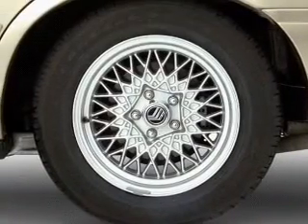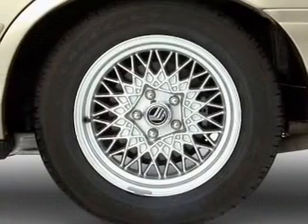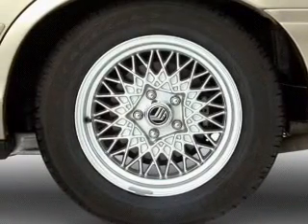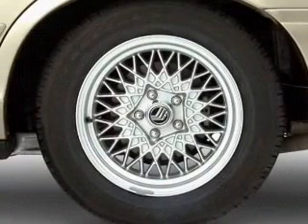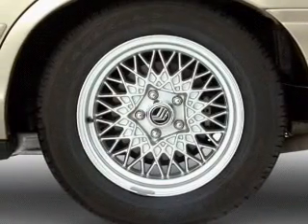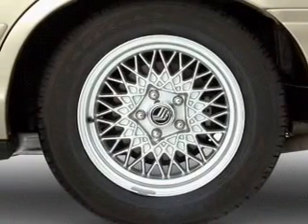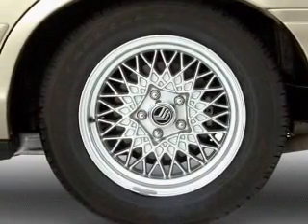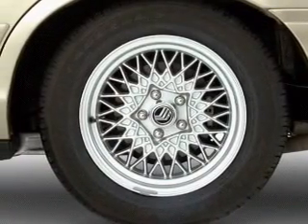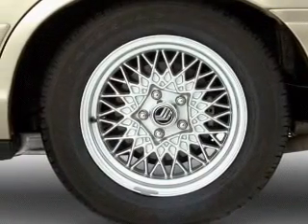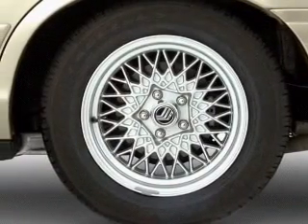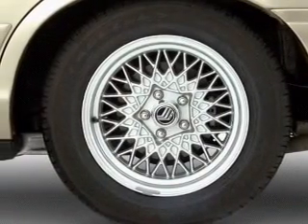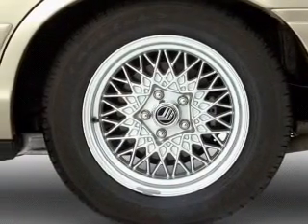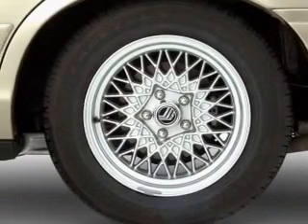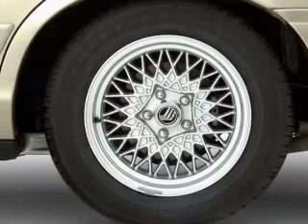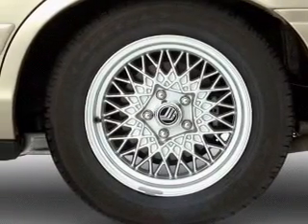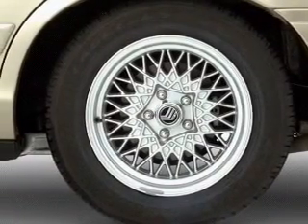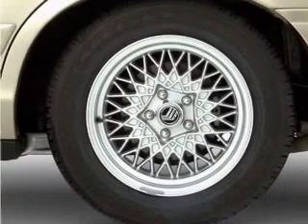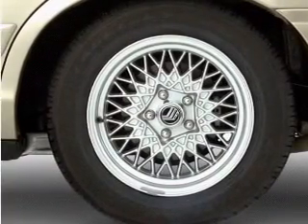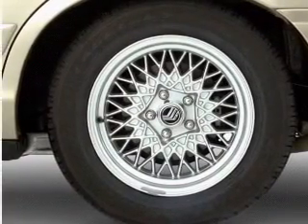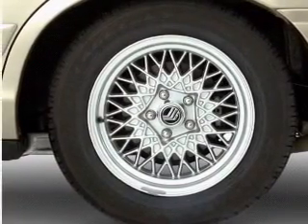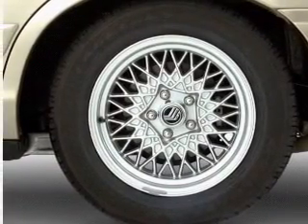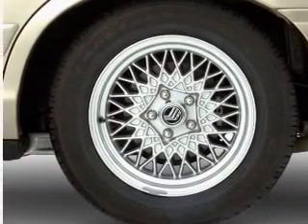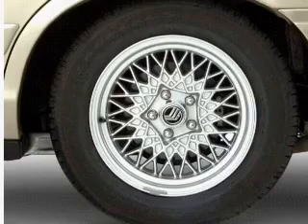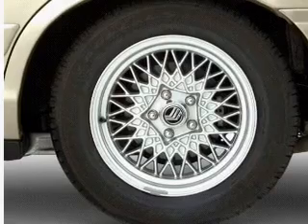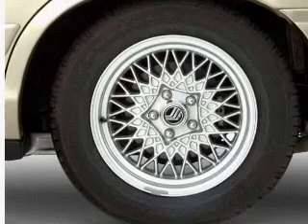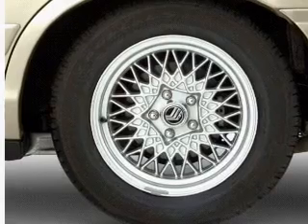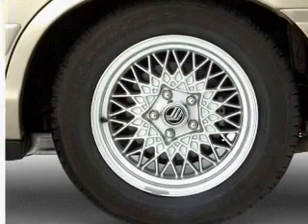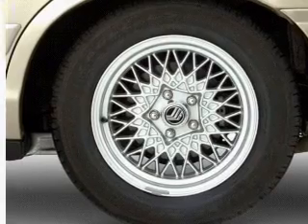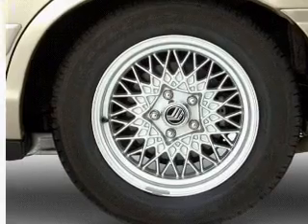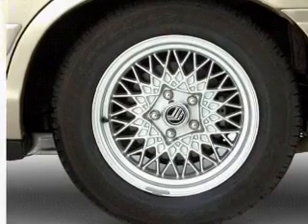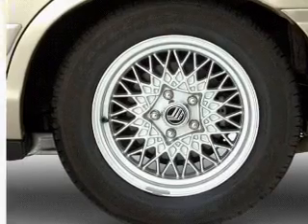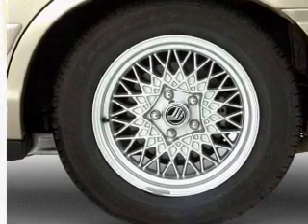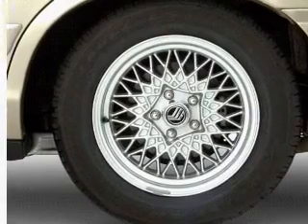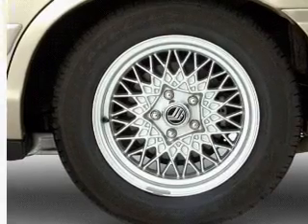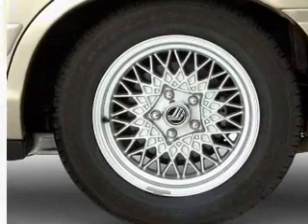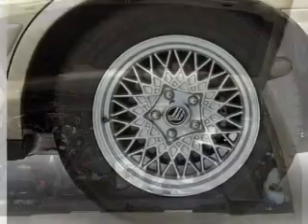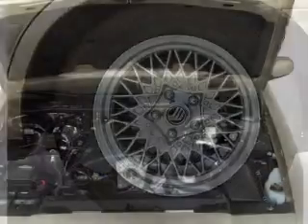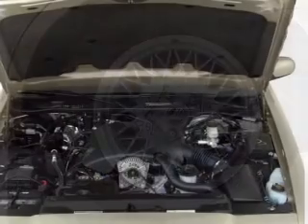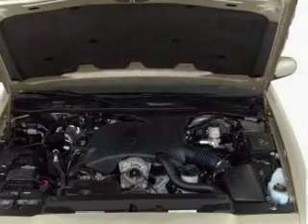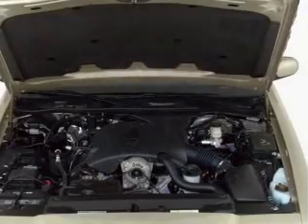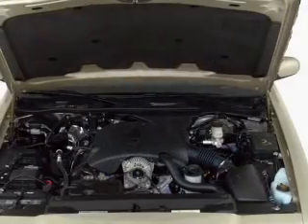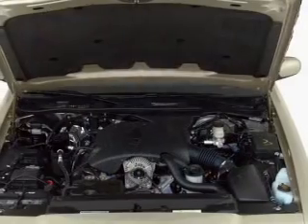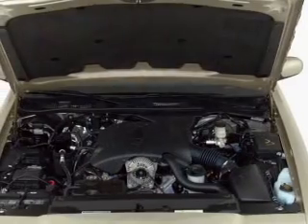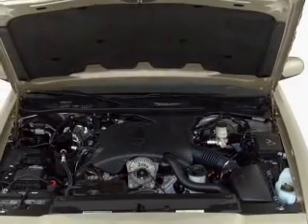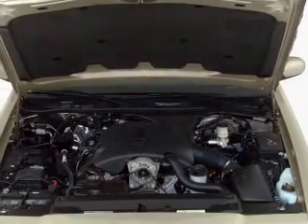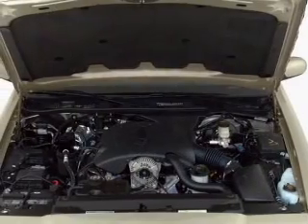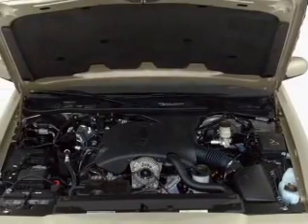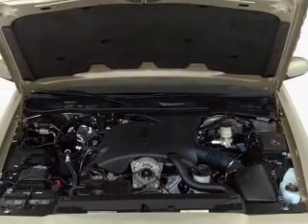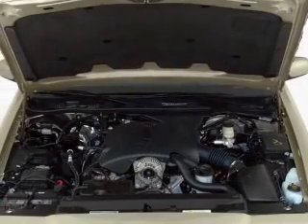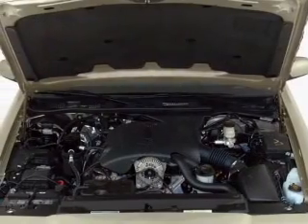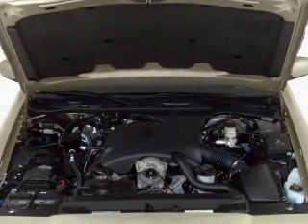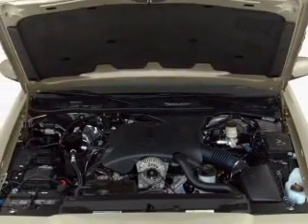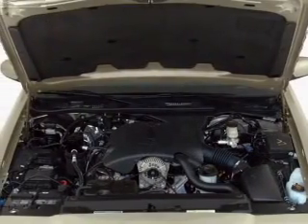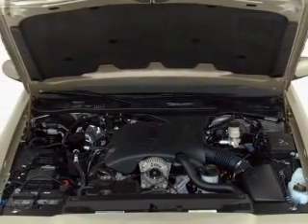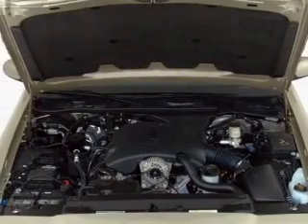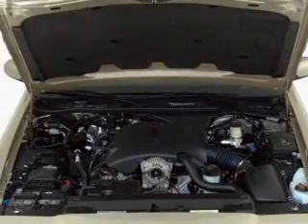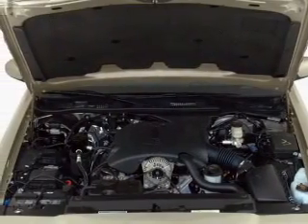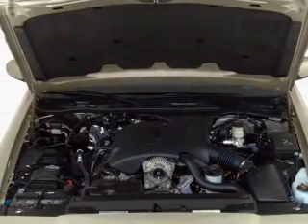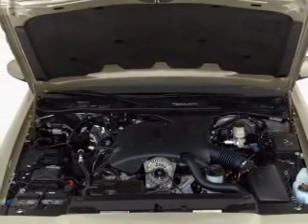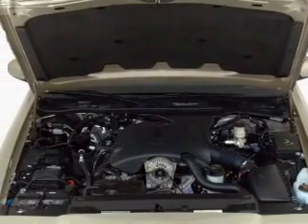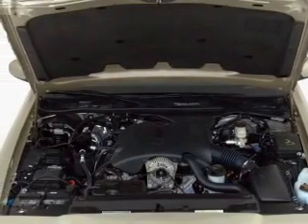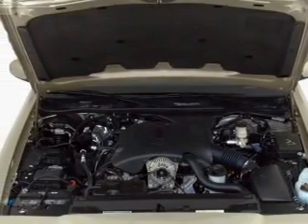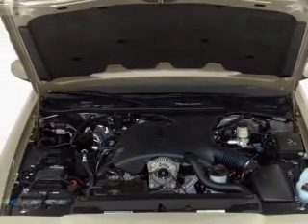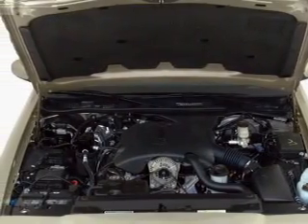Air conditioning, power door locks, power windows, power steering, cruise control, power mirrors, and an AM/FM stereo.